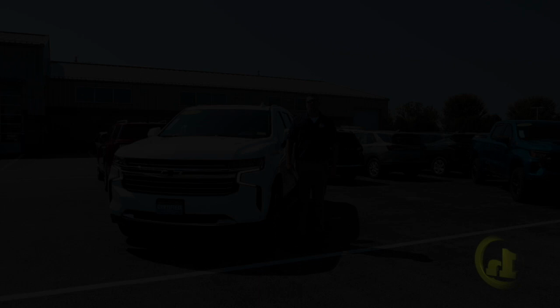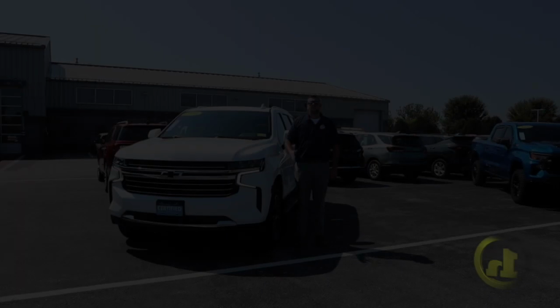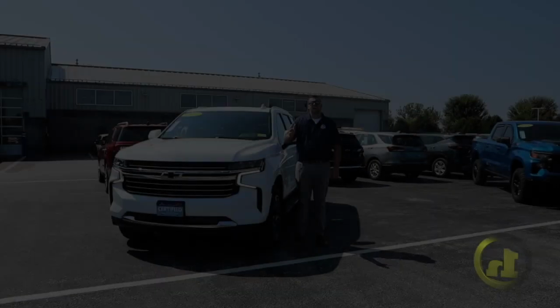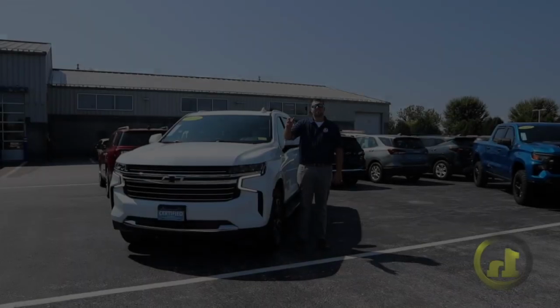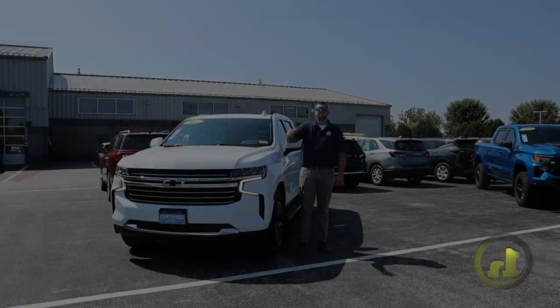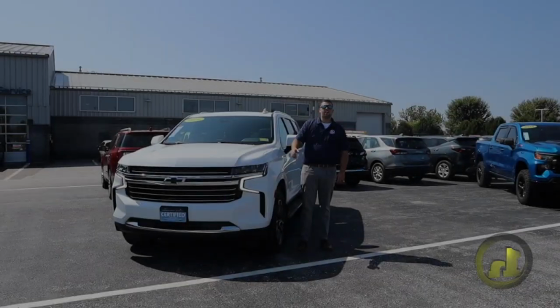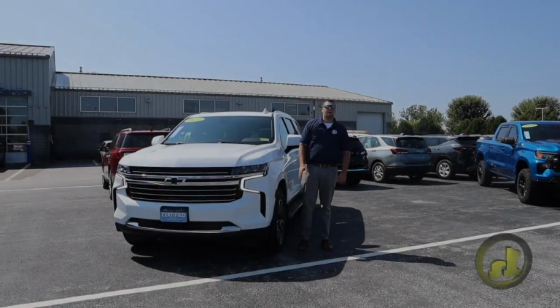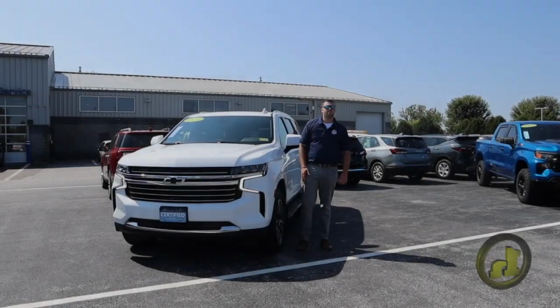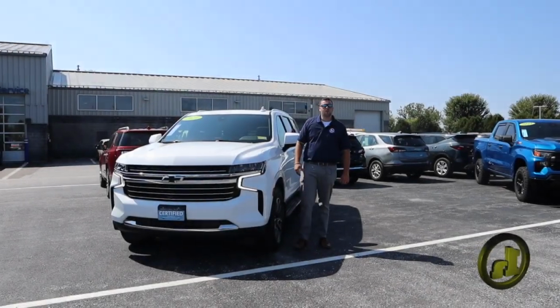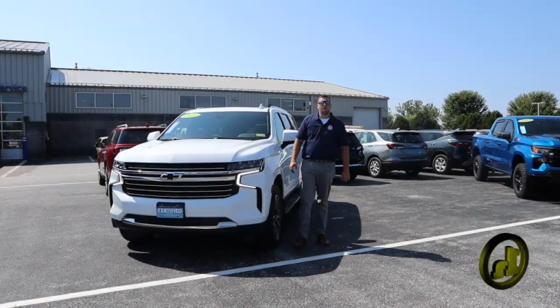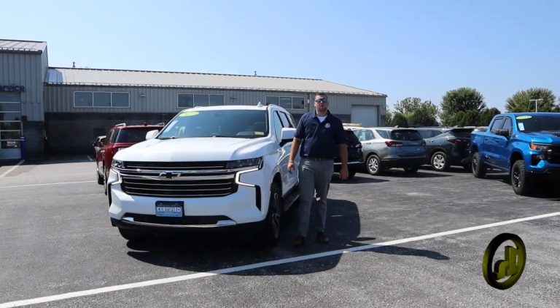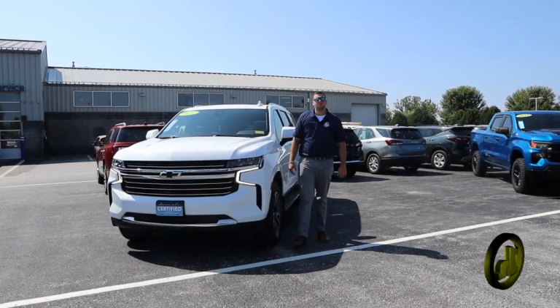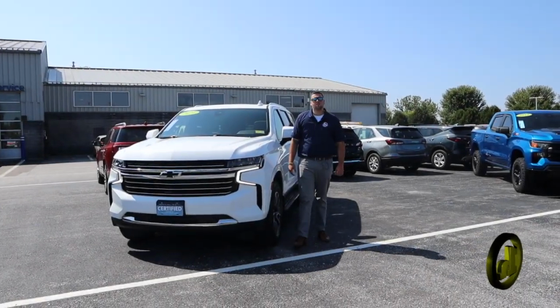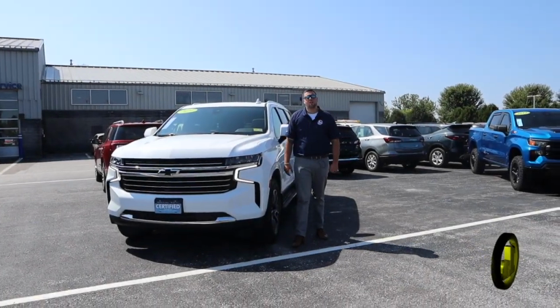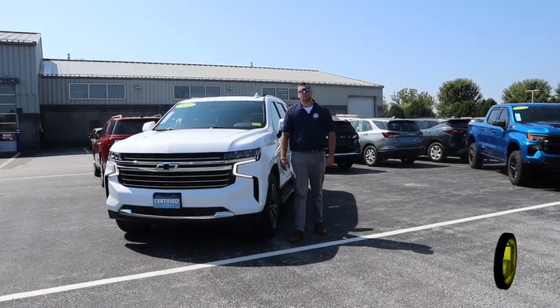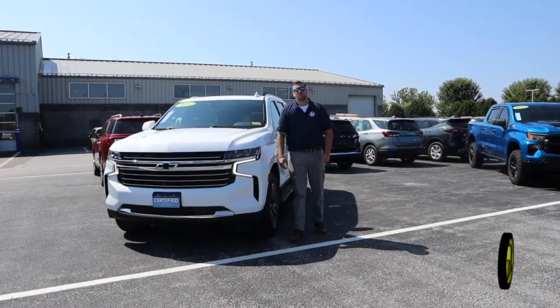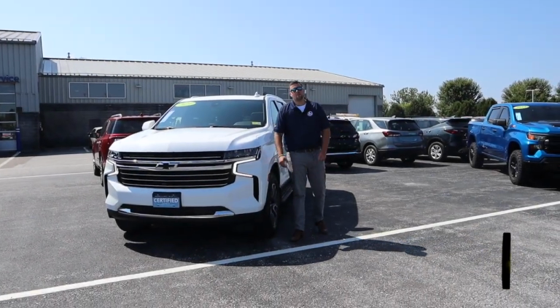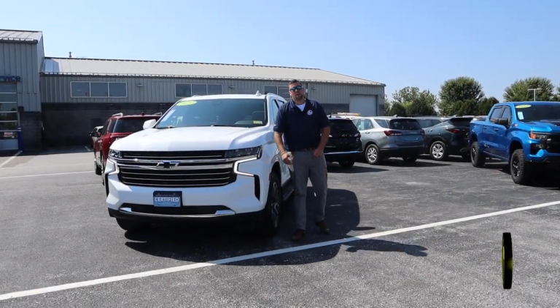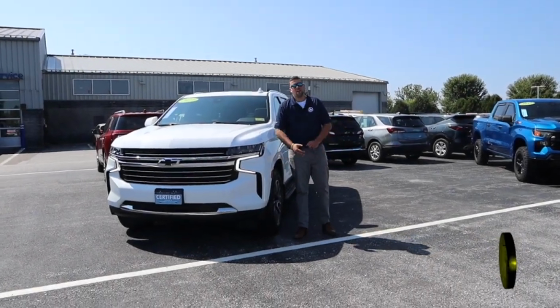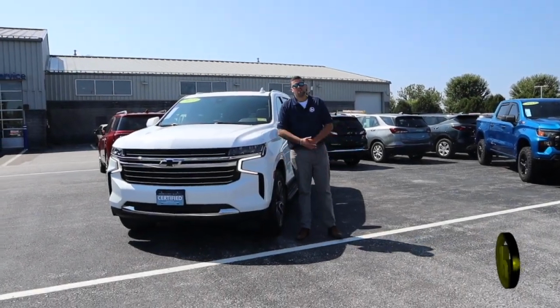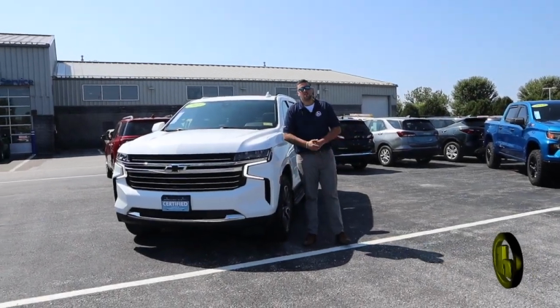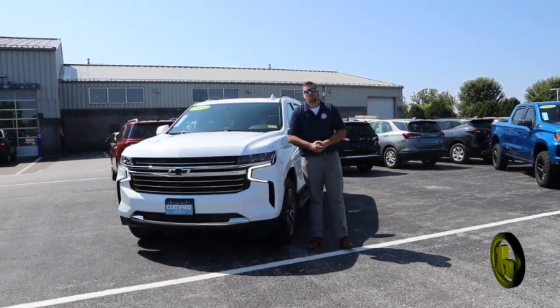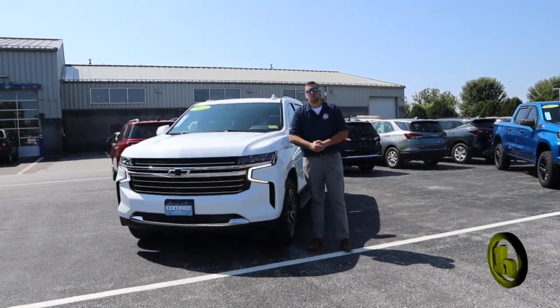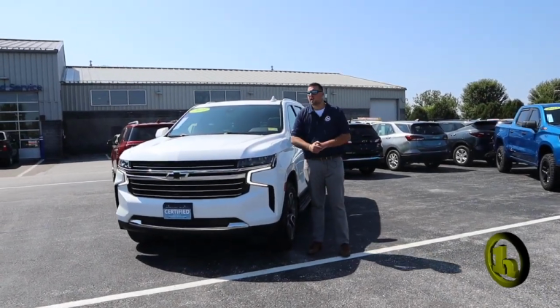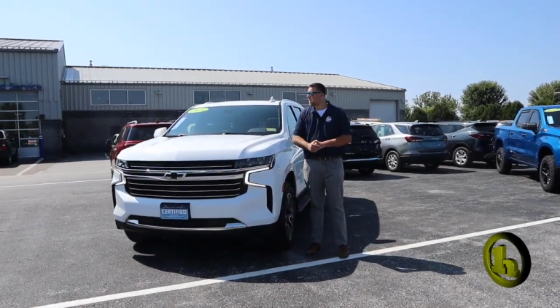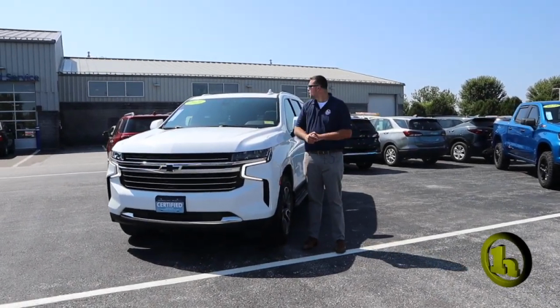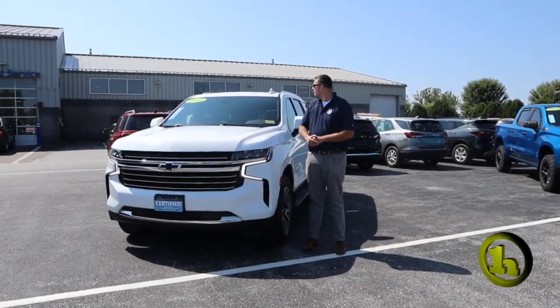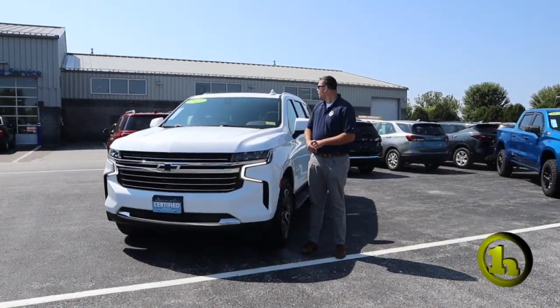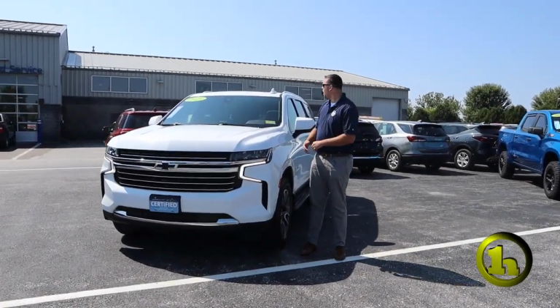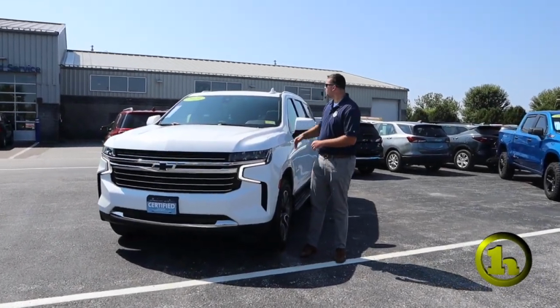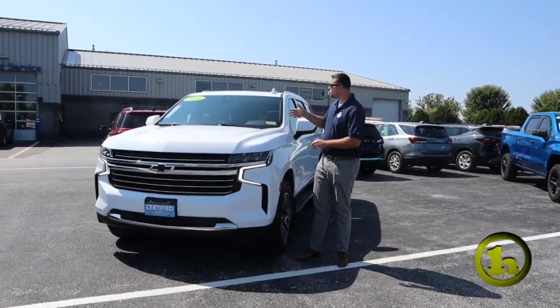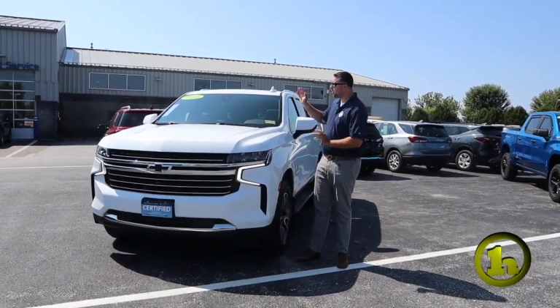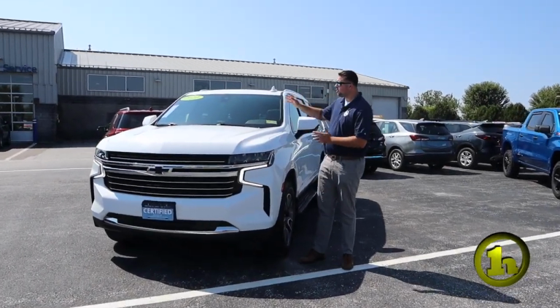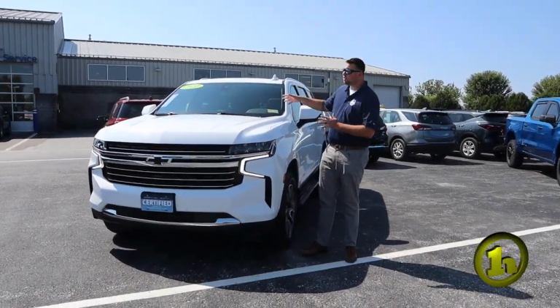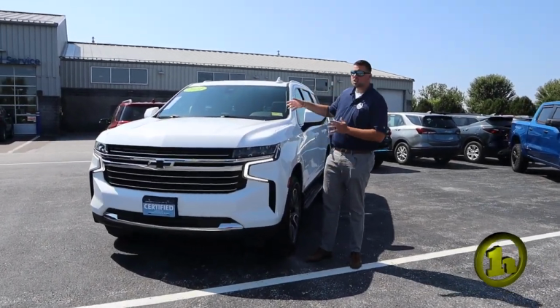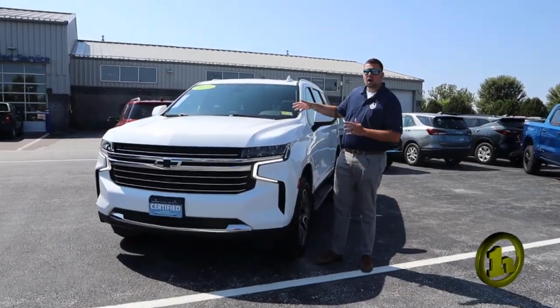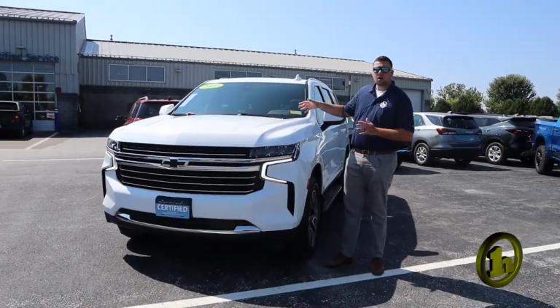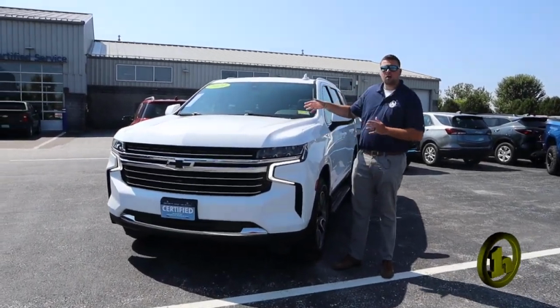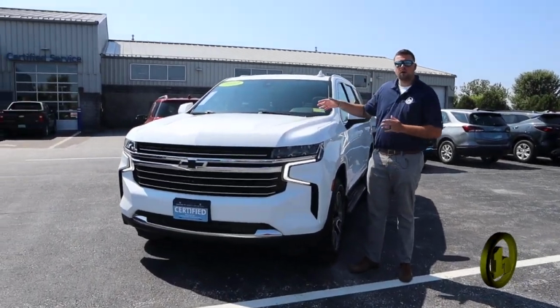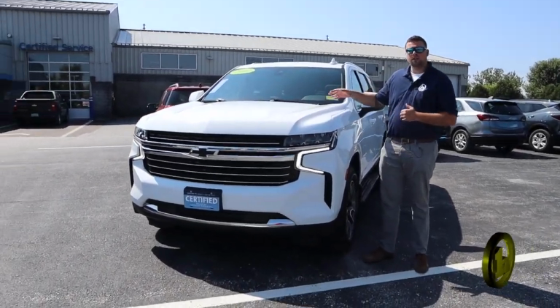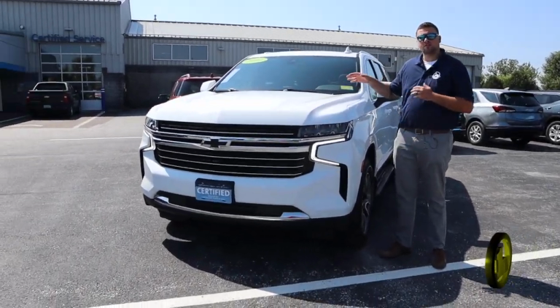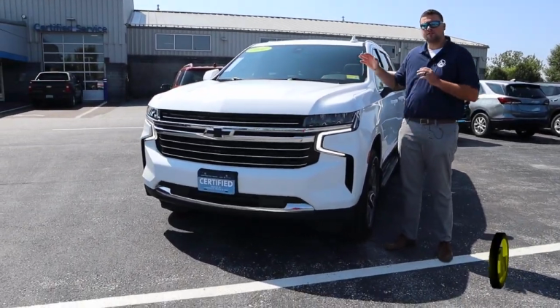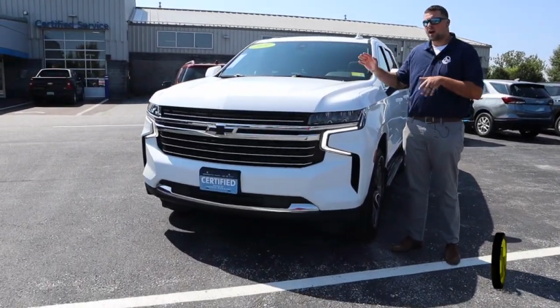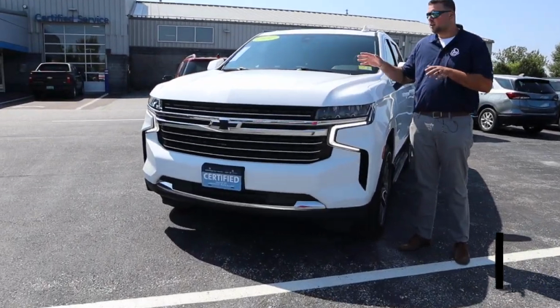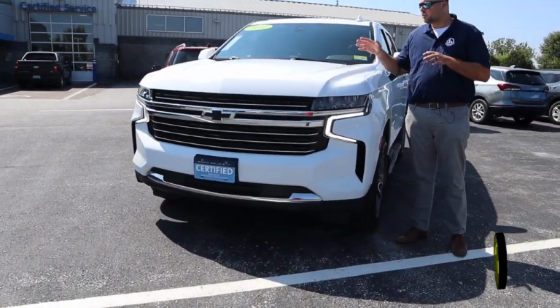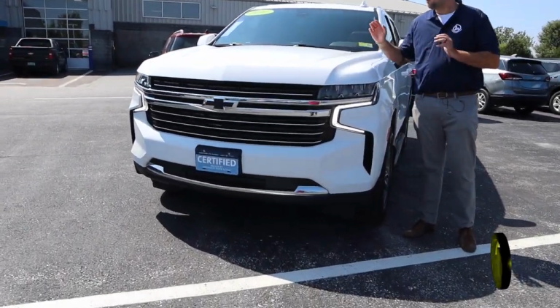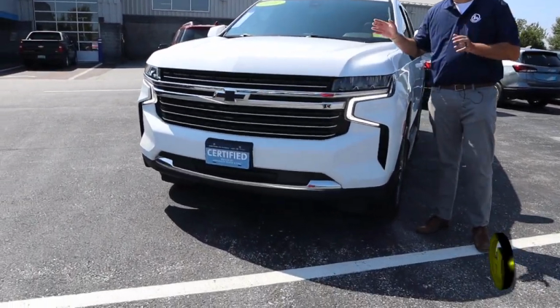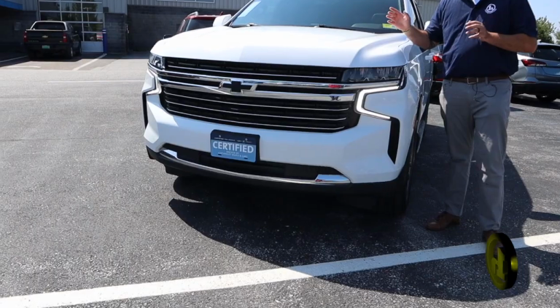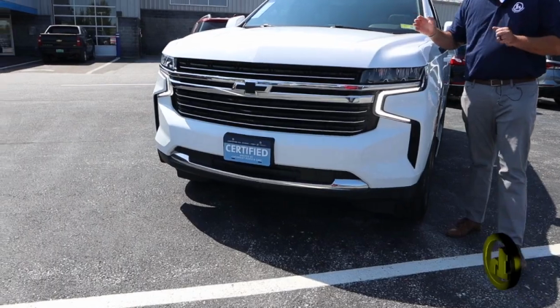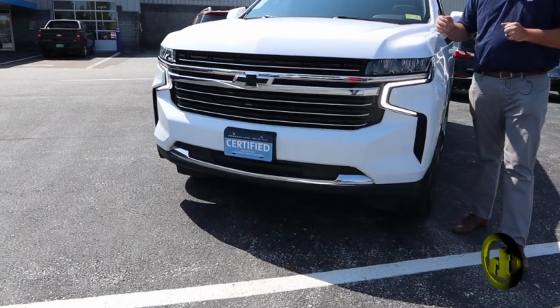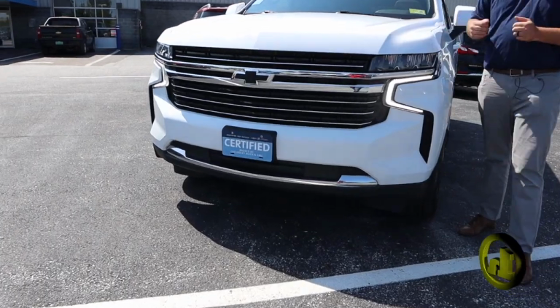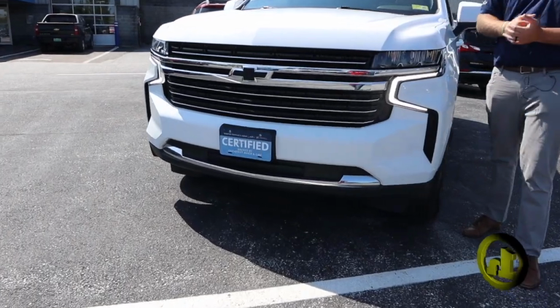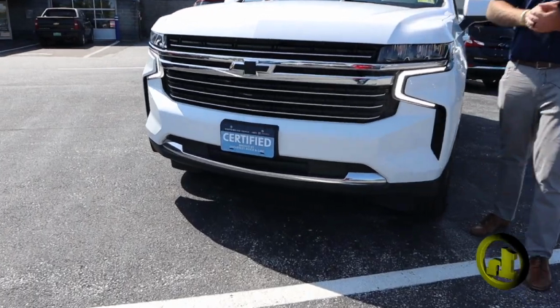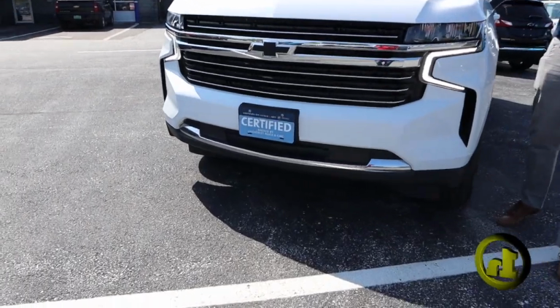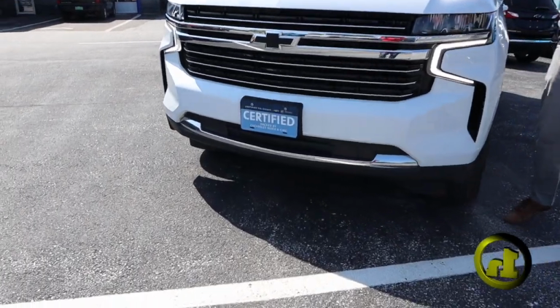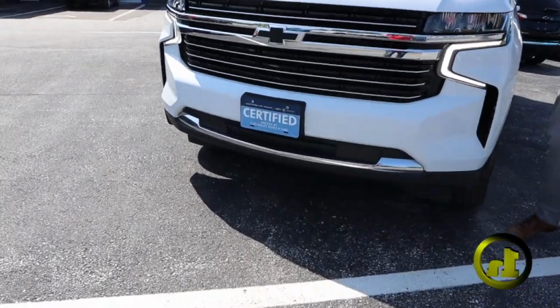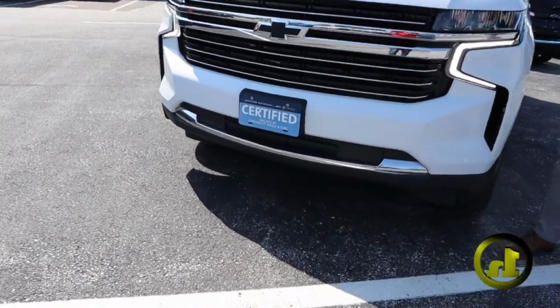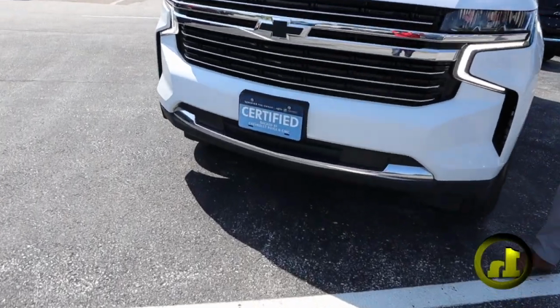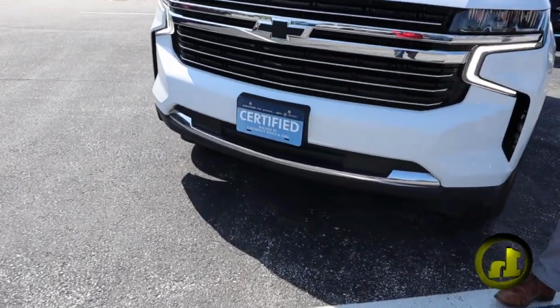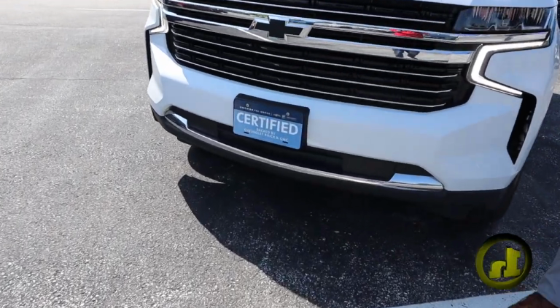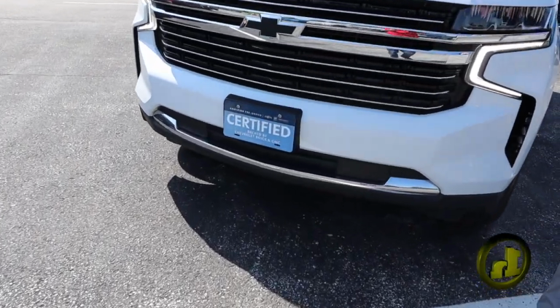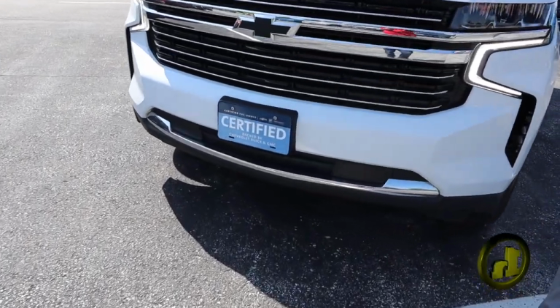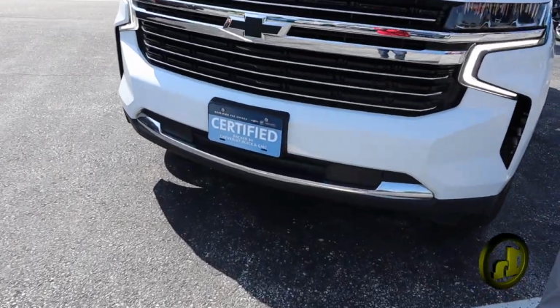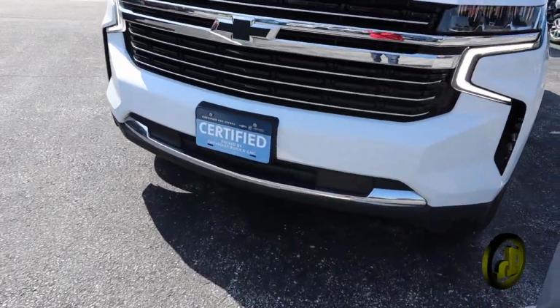Hey Terry, how's it going? It's Jake here from Handy Chevrolet. The '21 Tahoe is finally ready, so I wanted to make you a quick video.